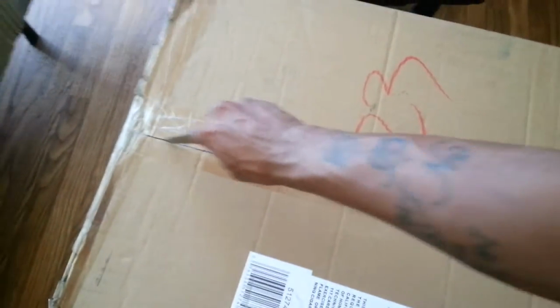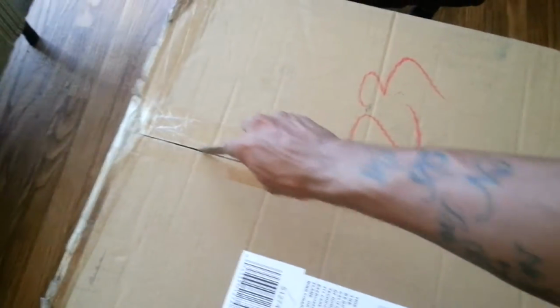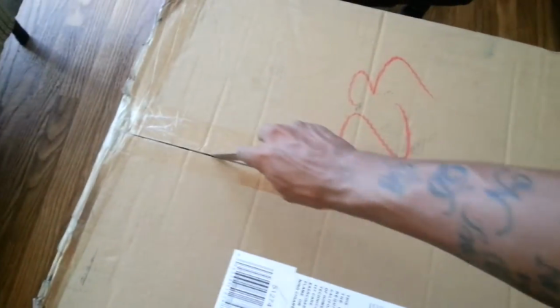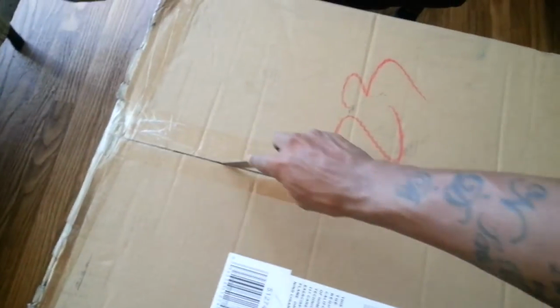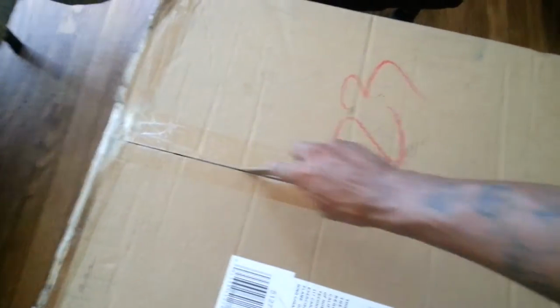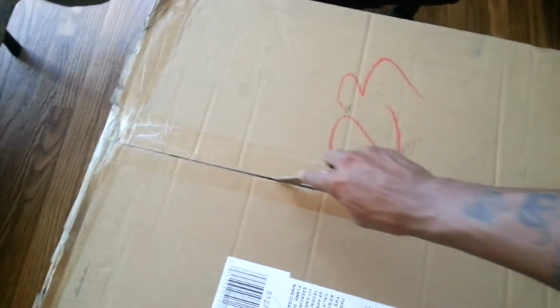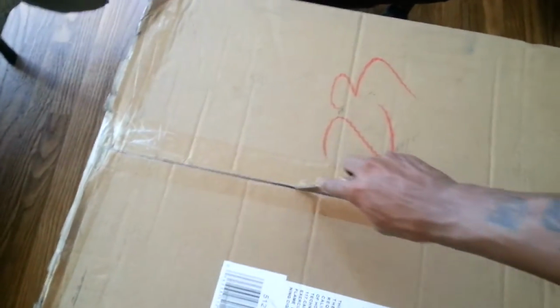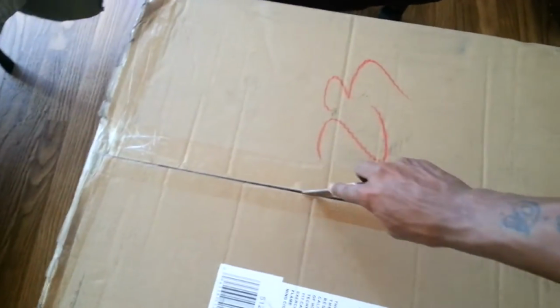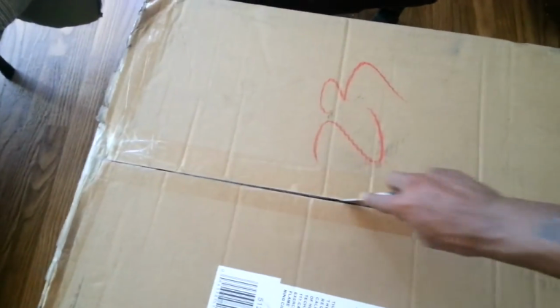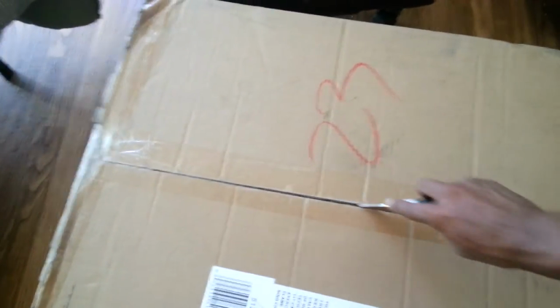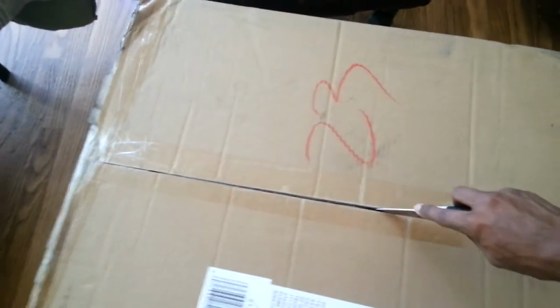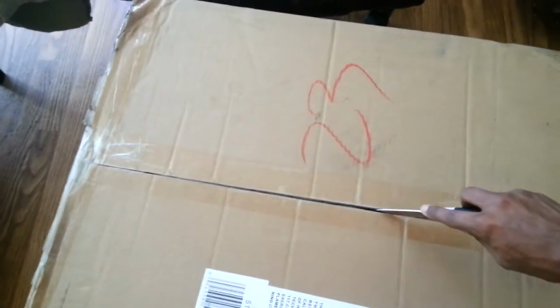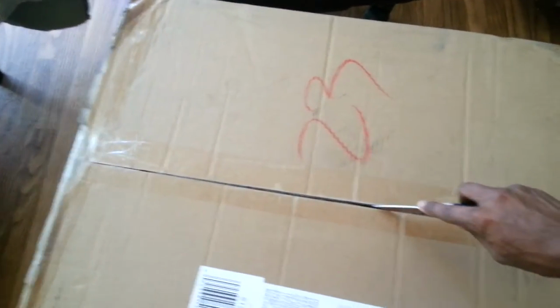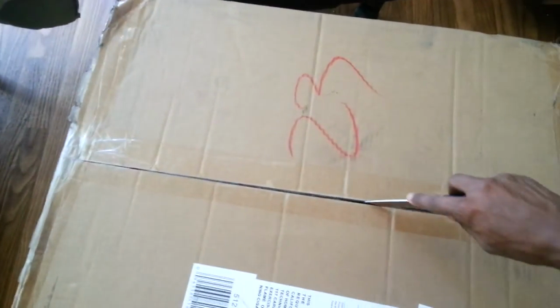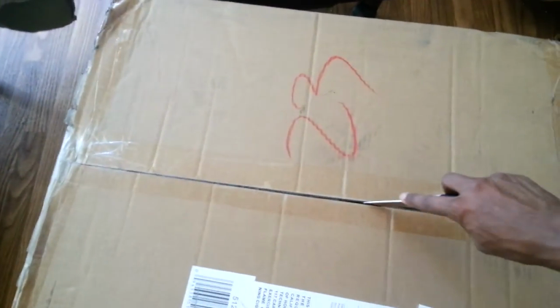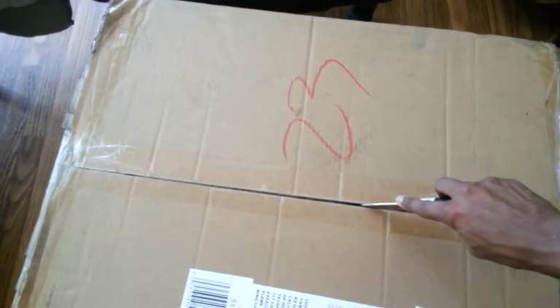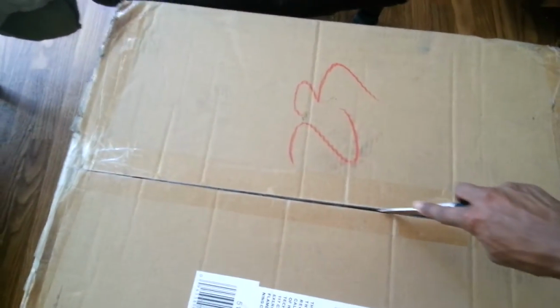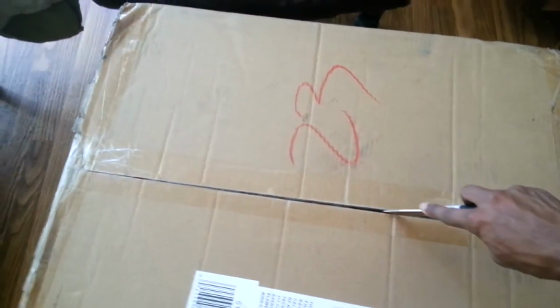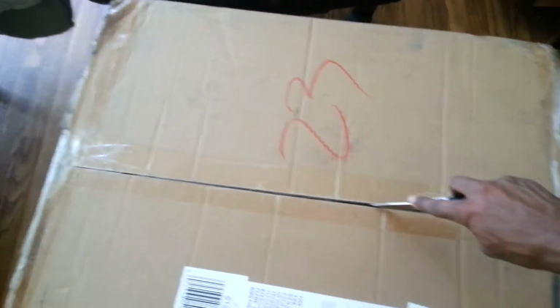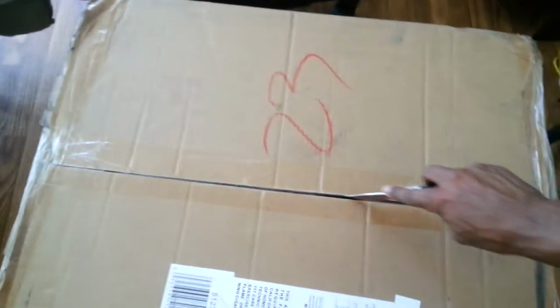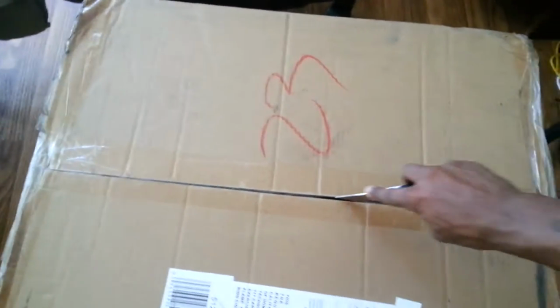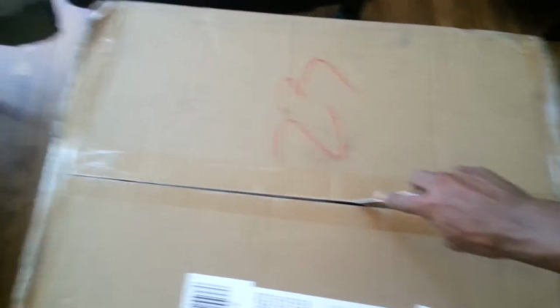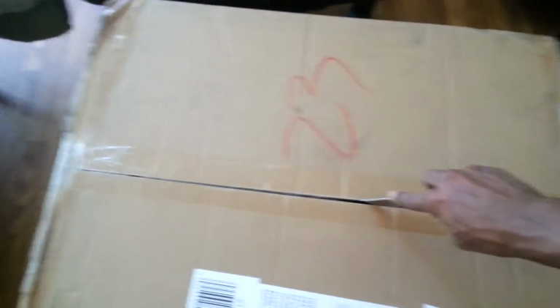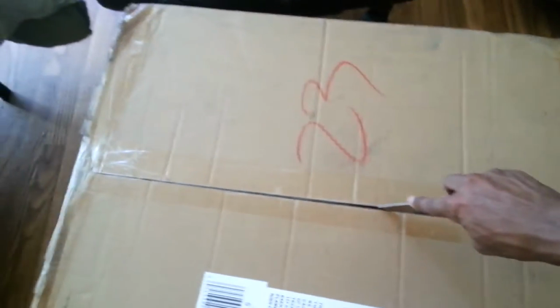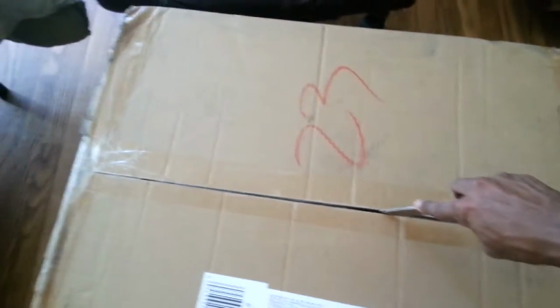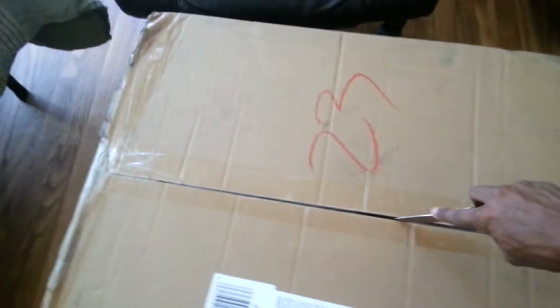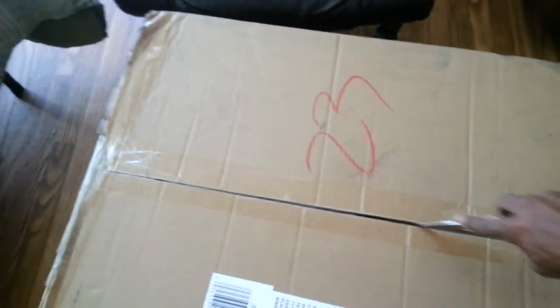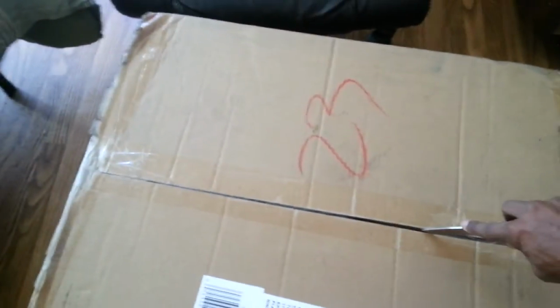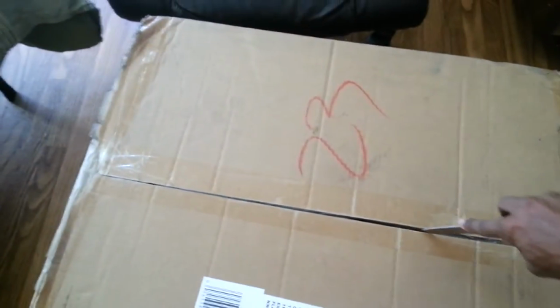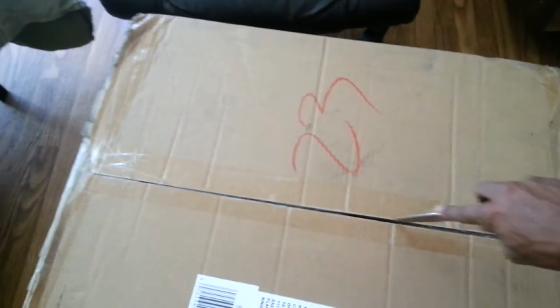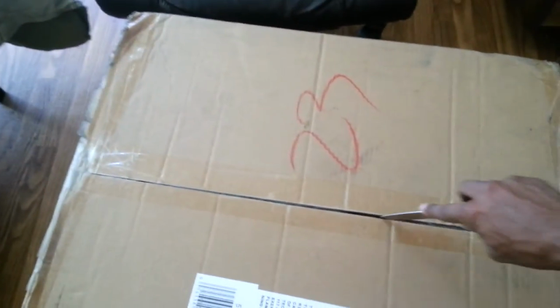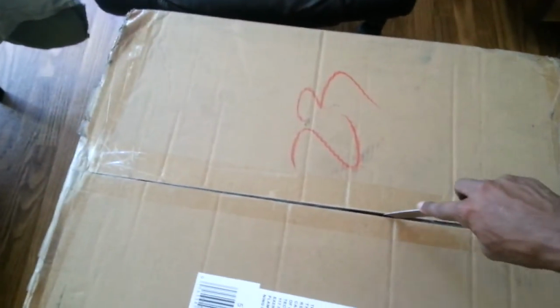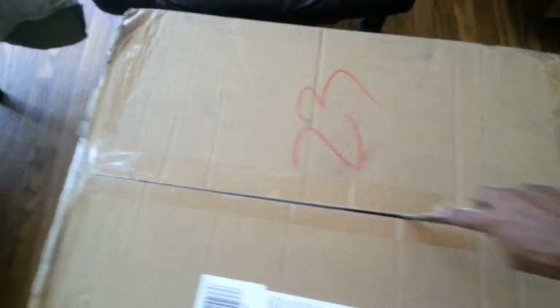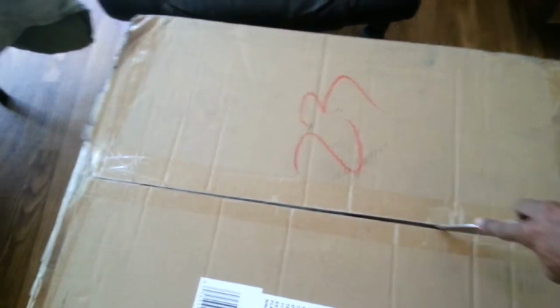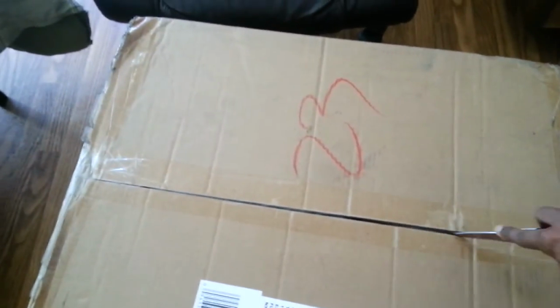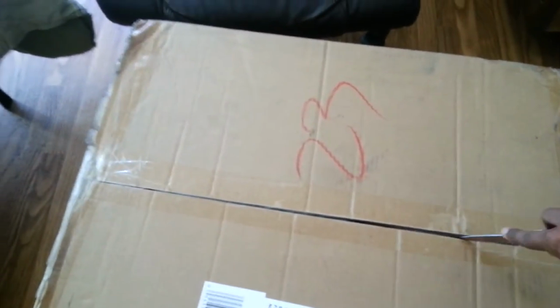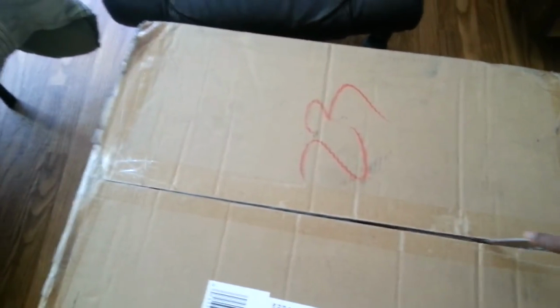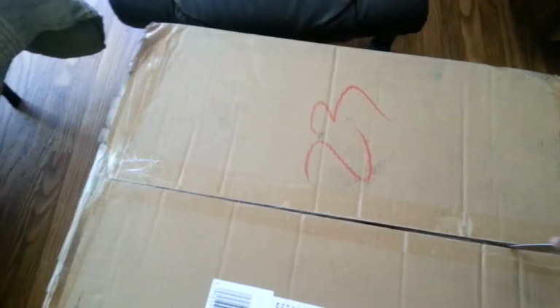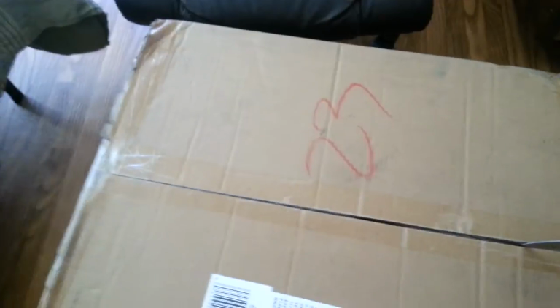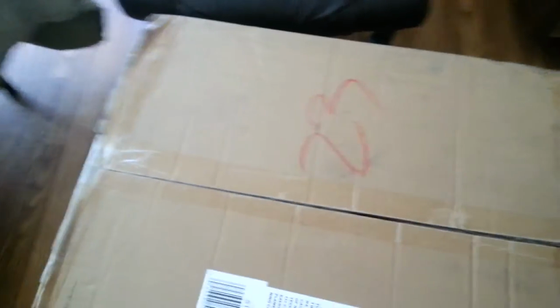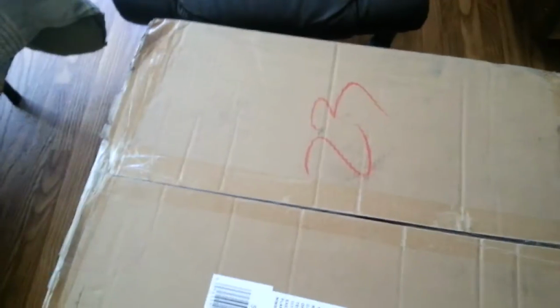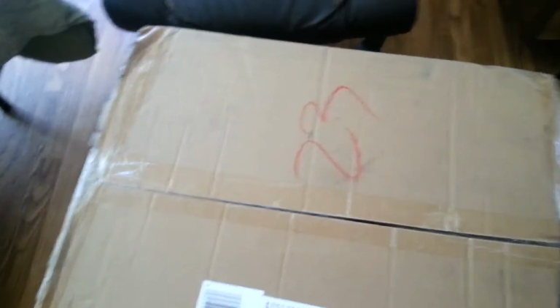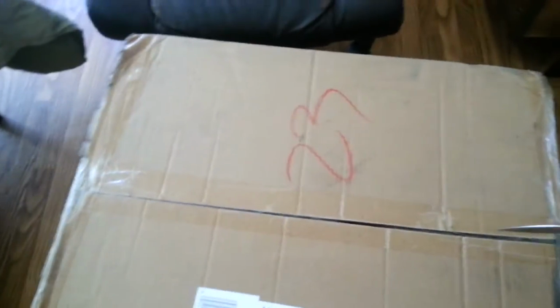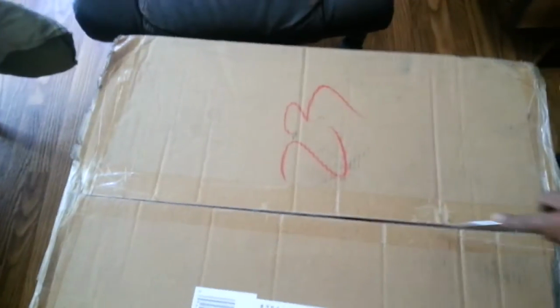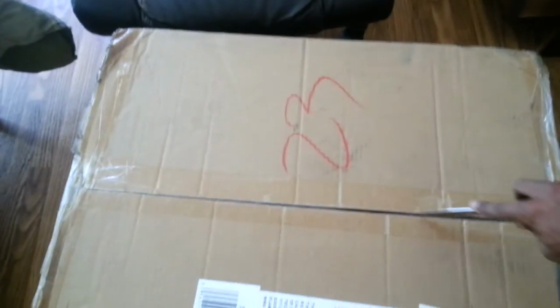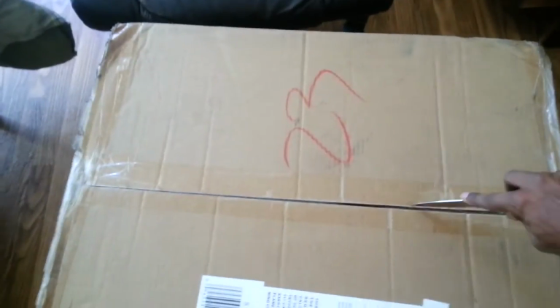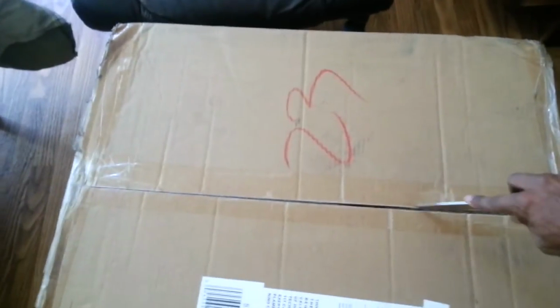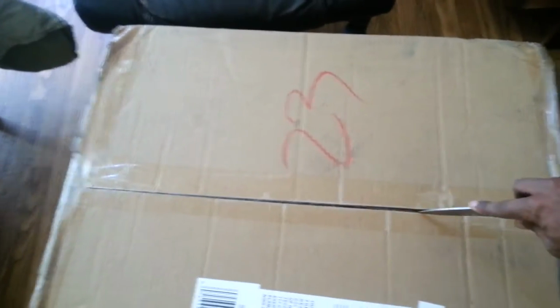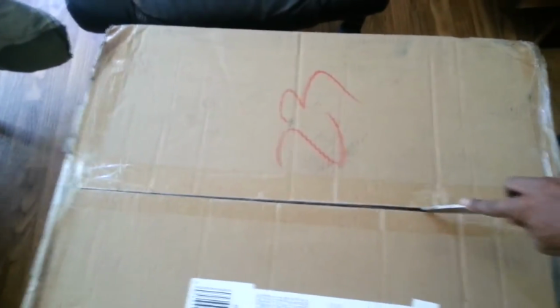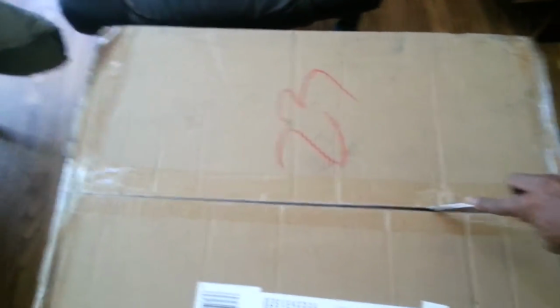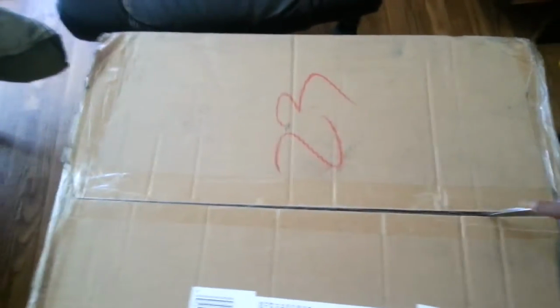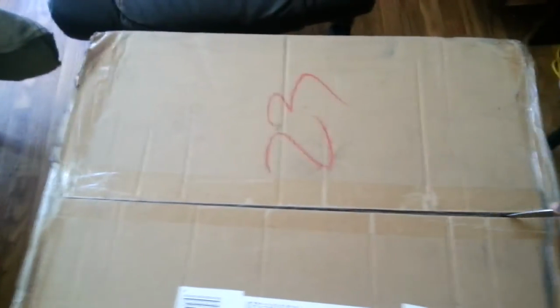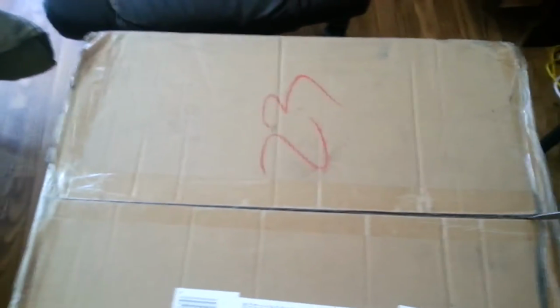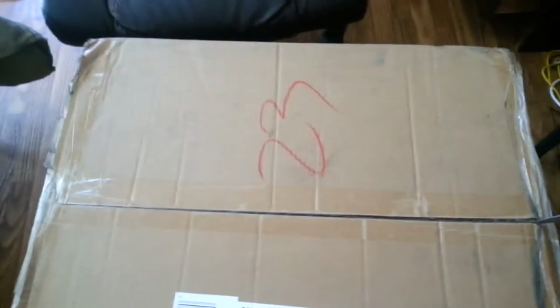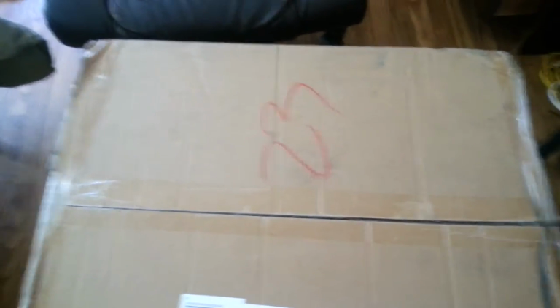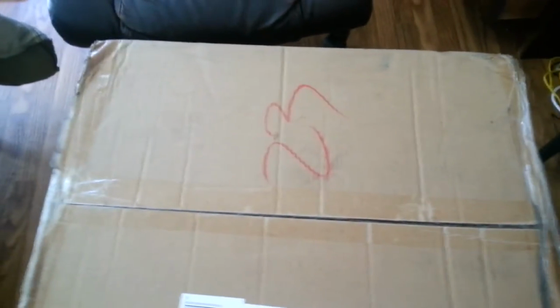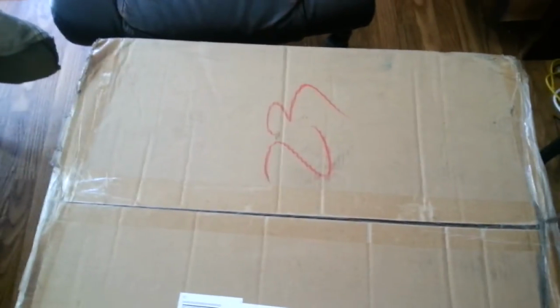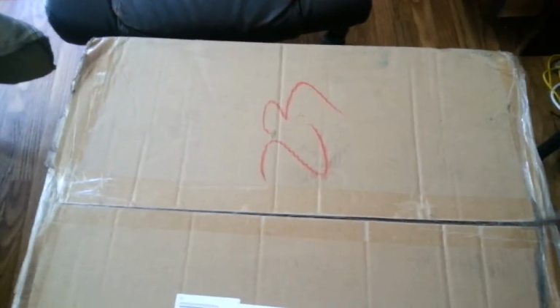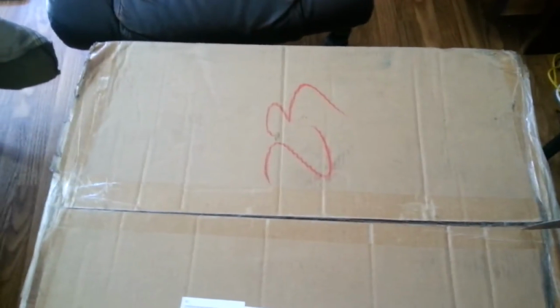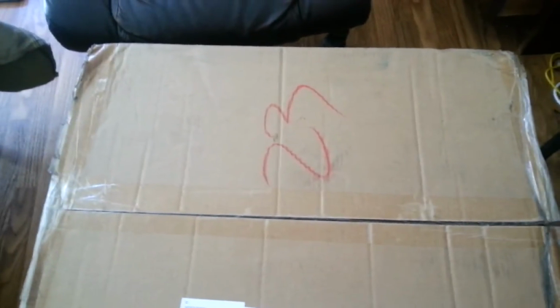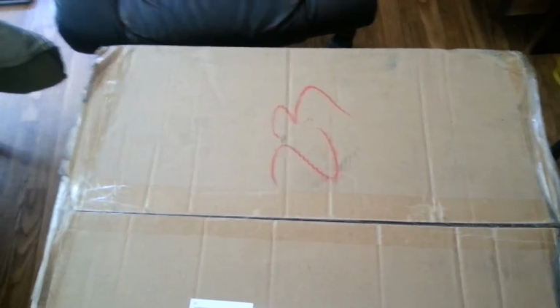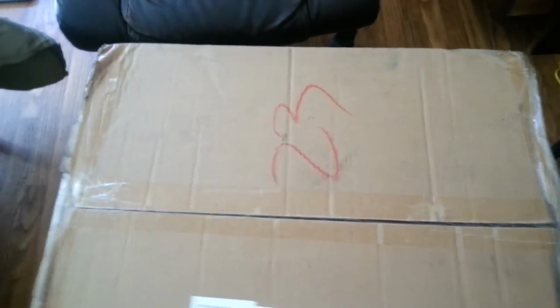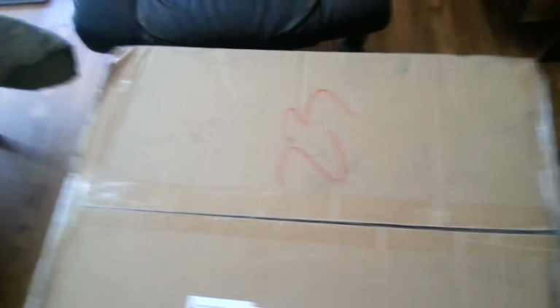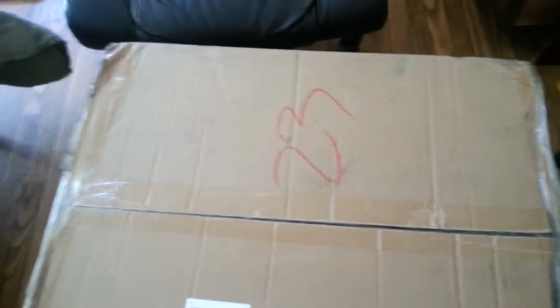I went and ordered this thing — I think it was Thursday — and it came fast as hell.